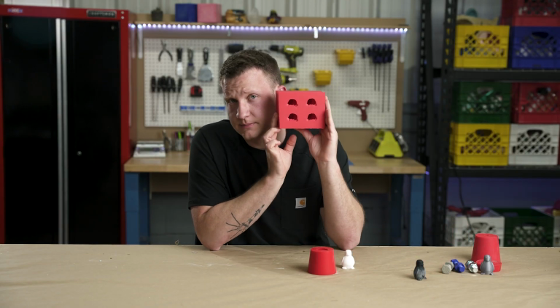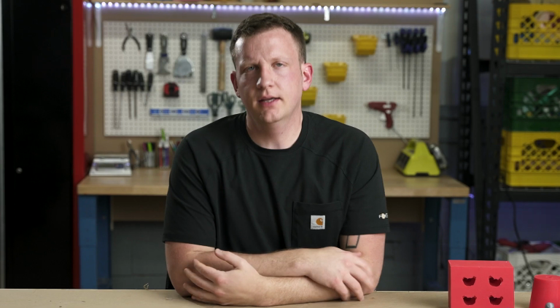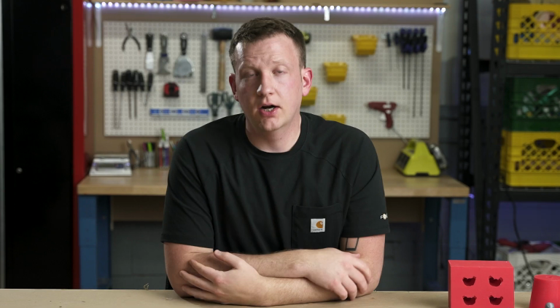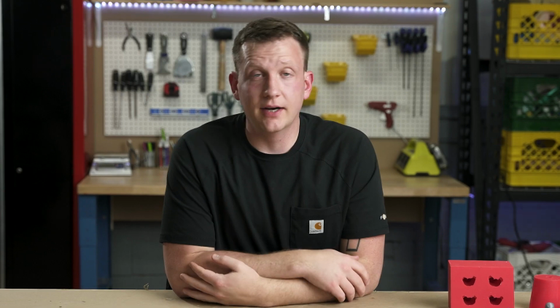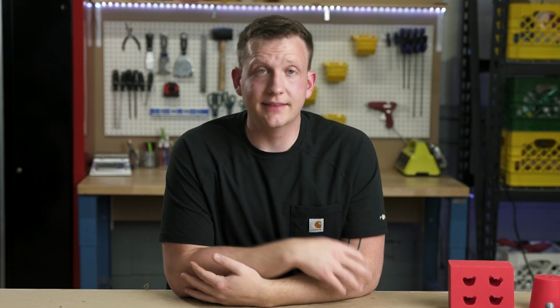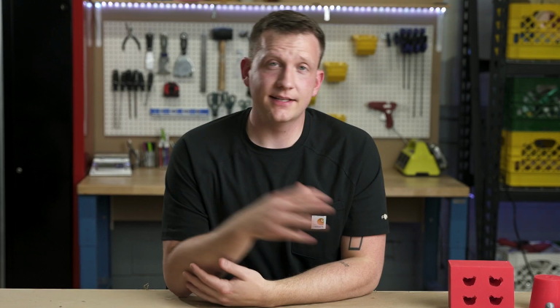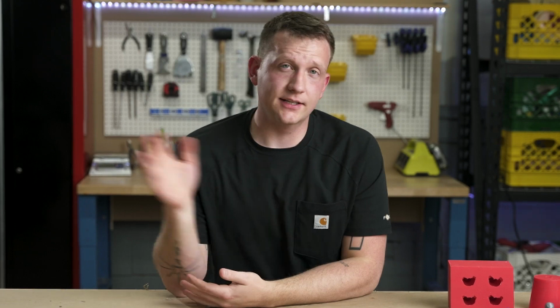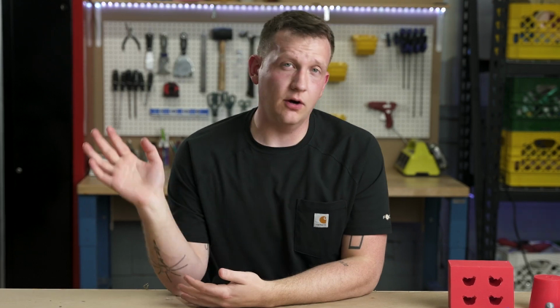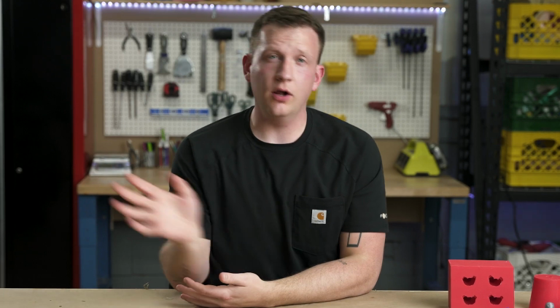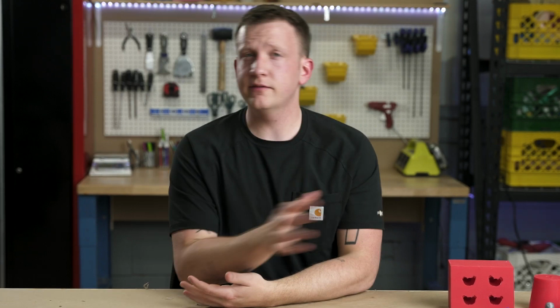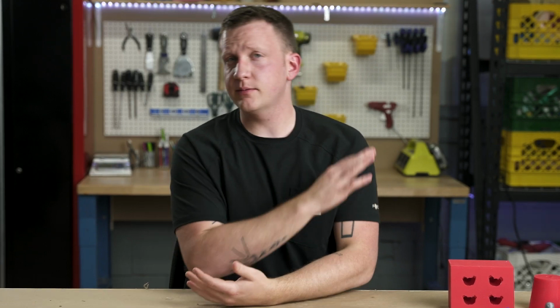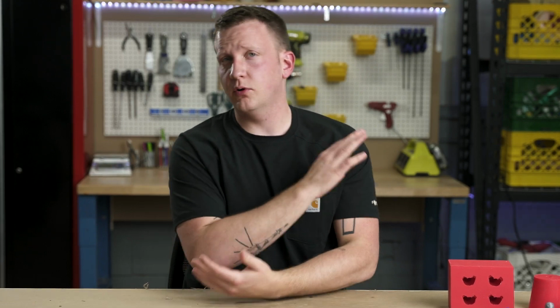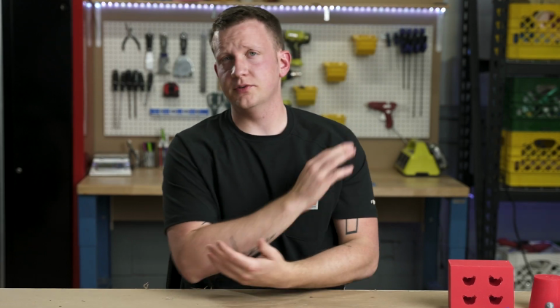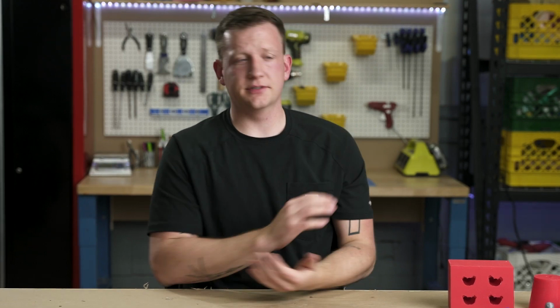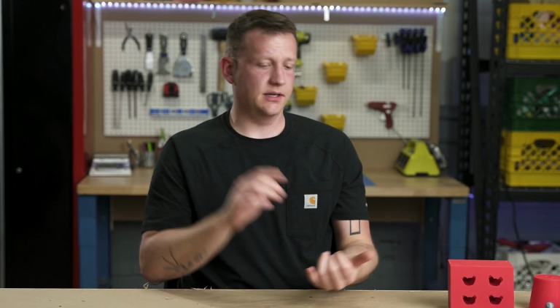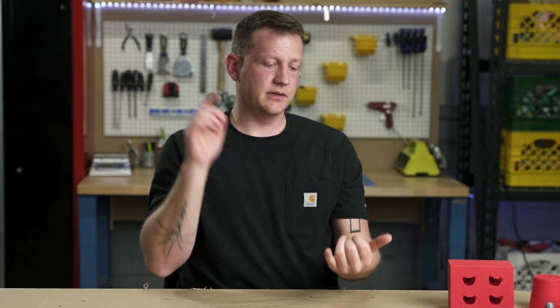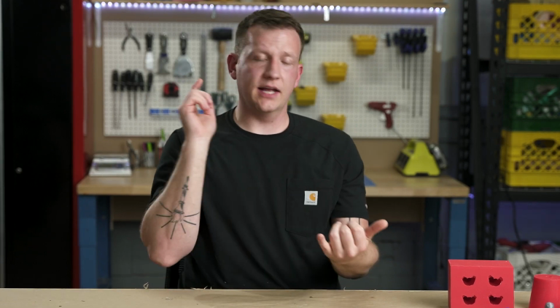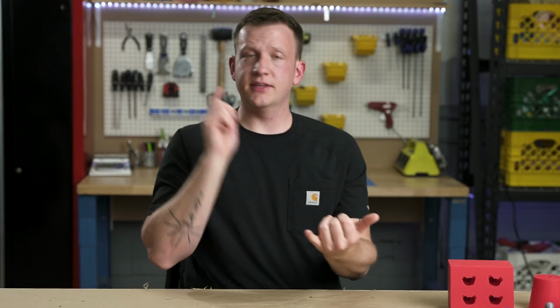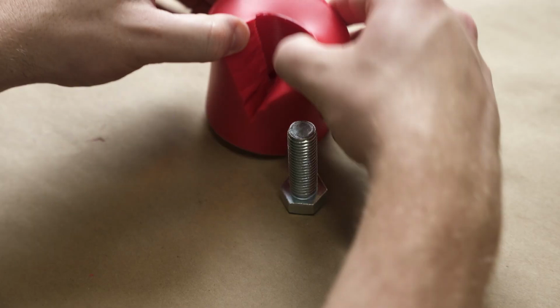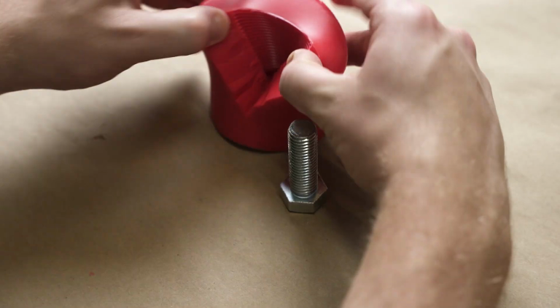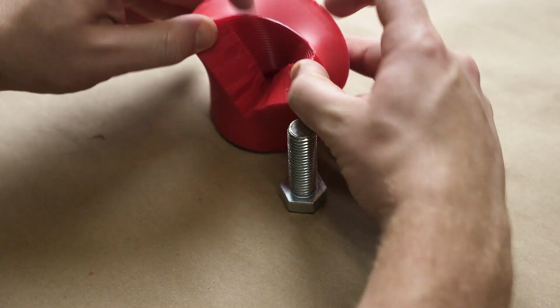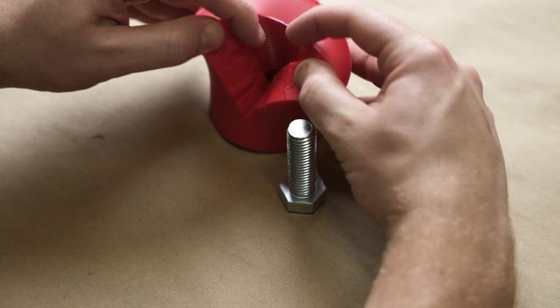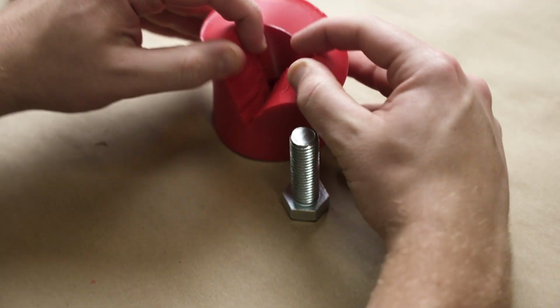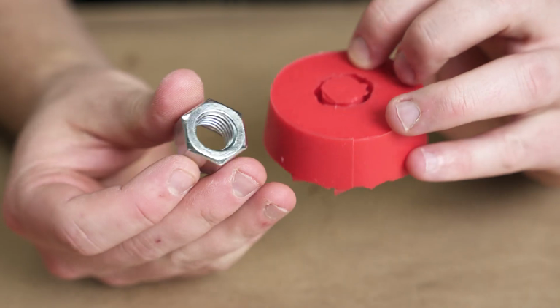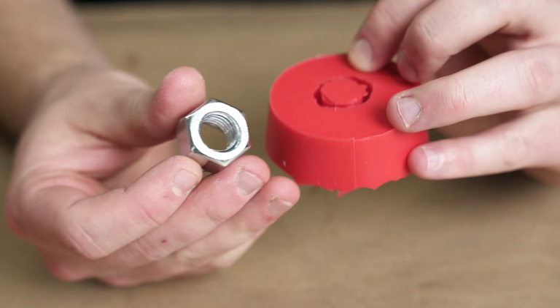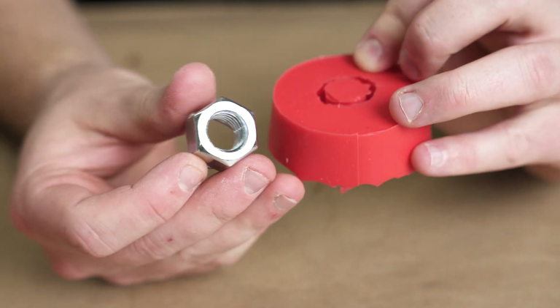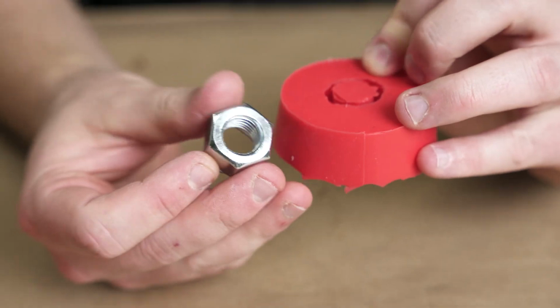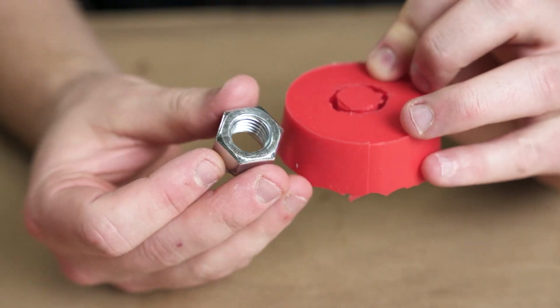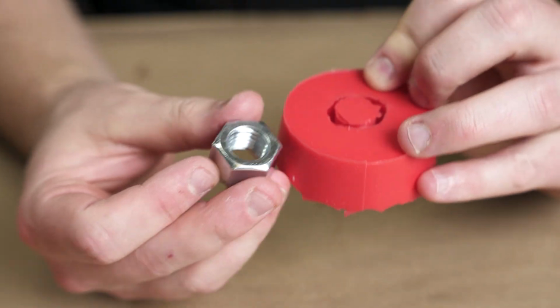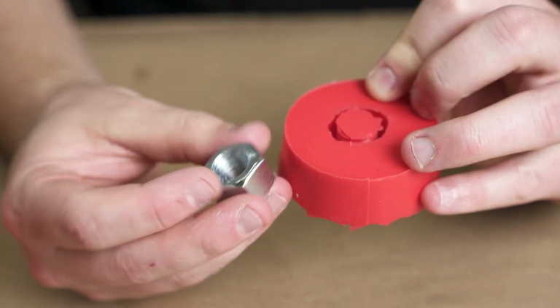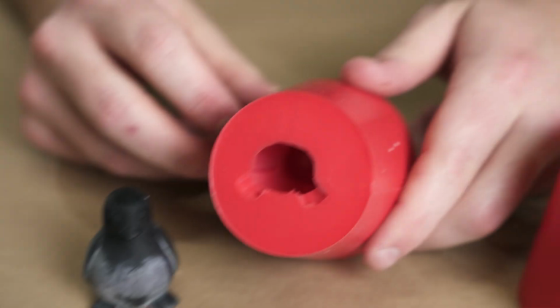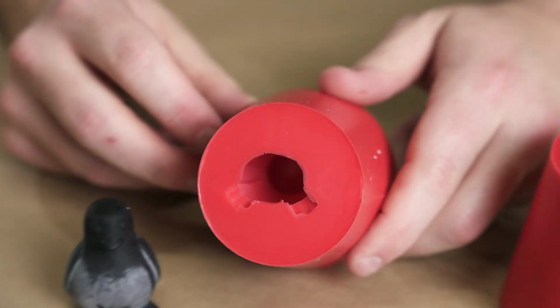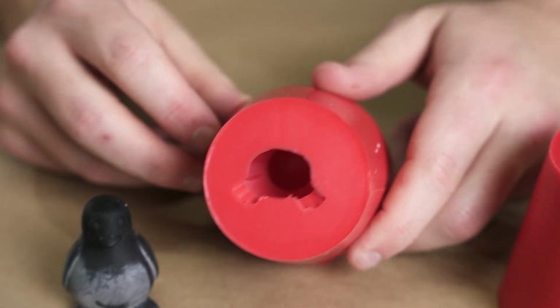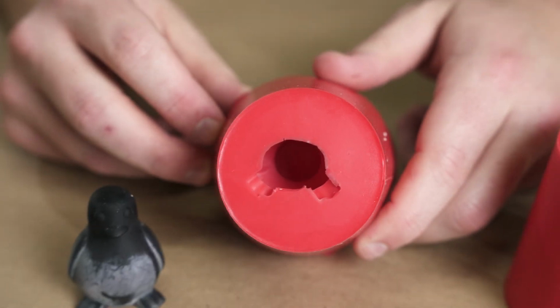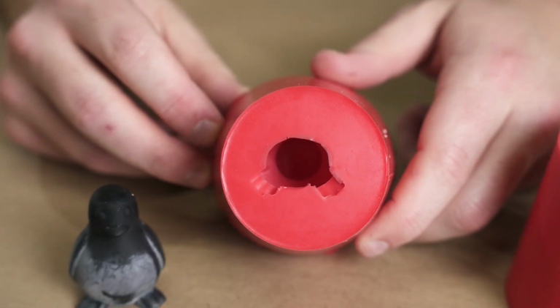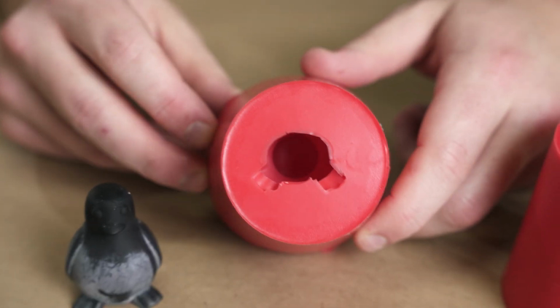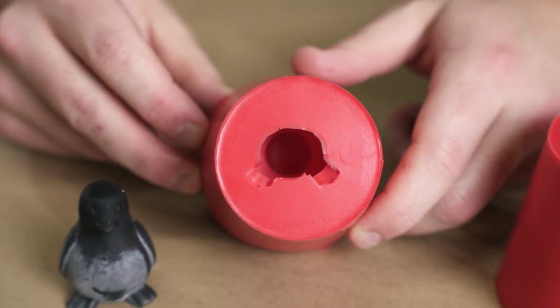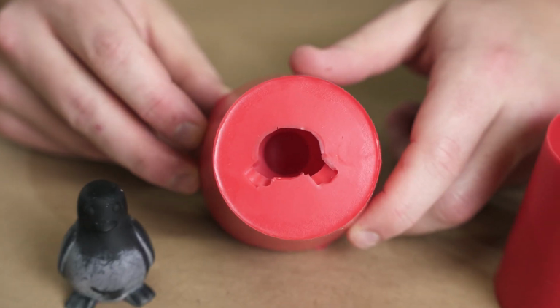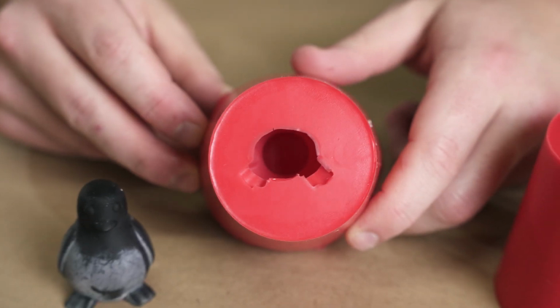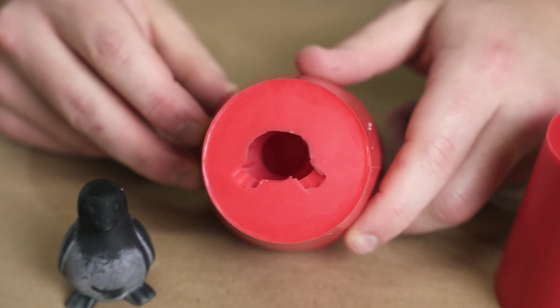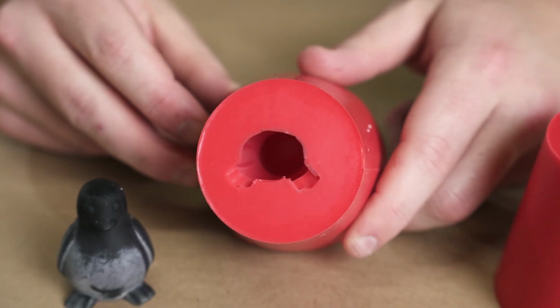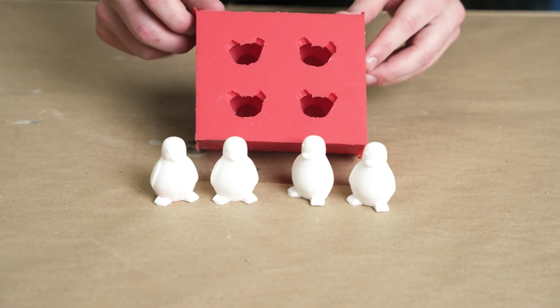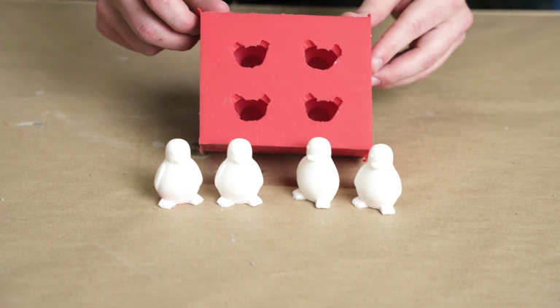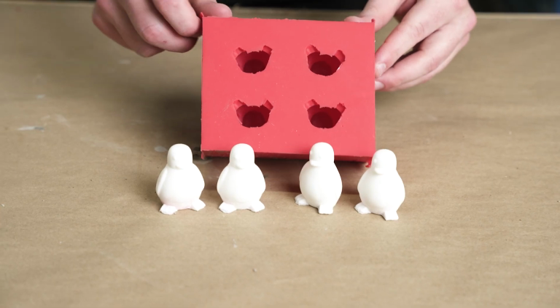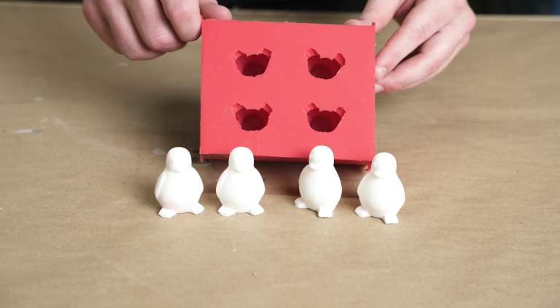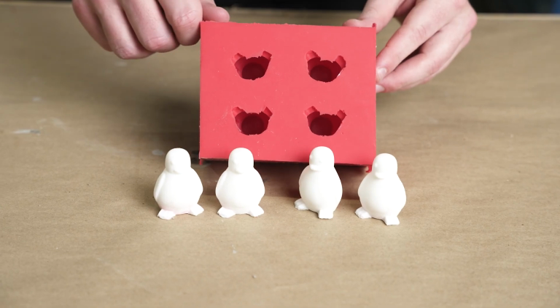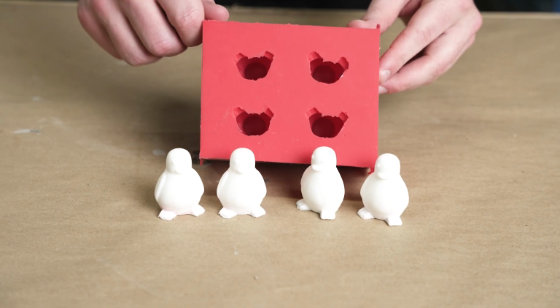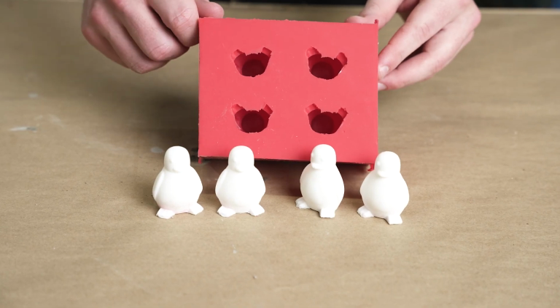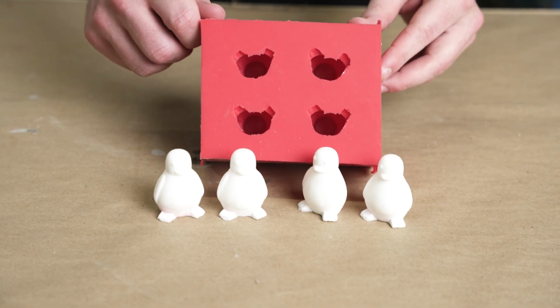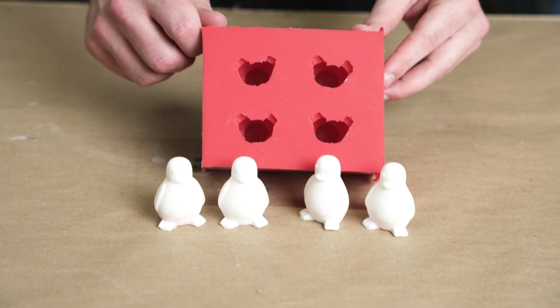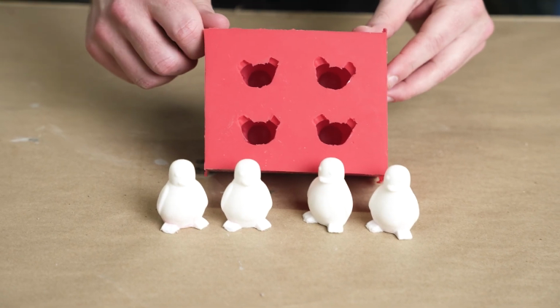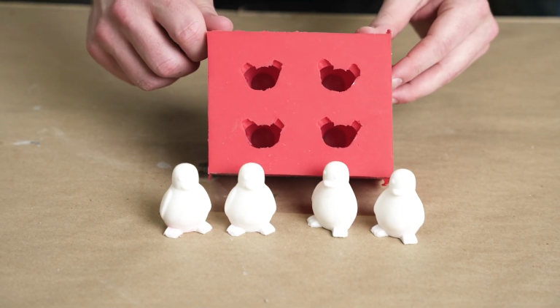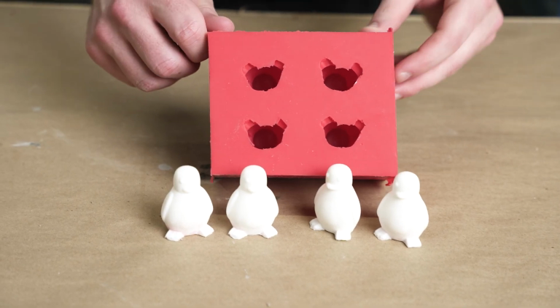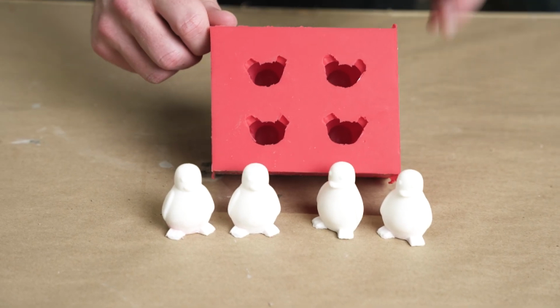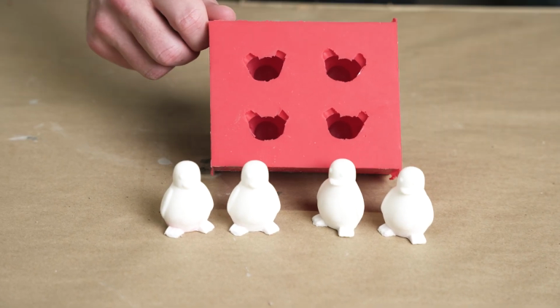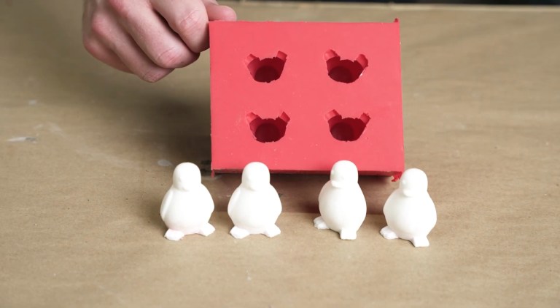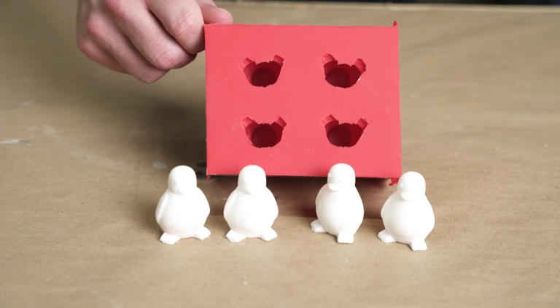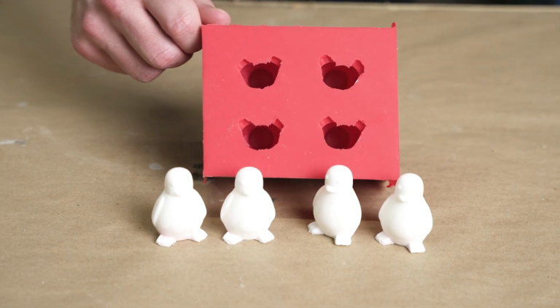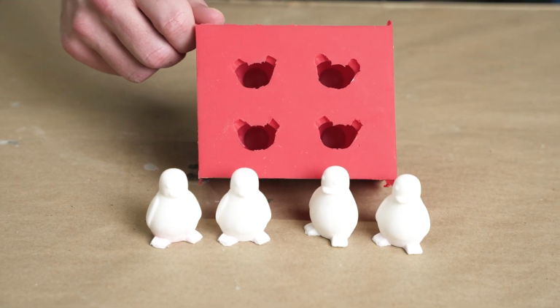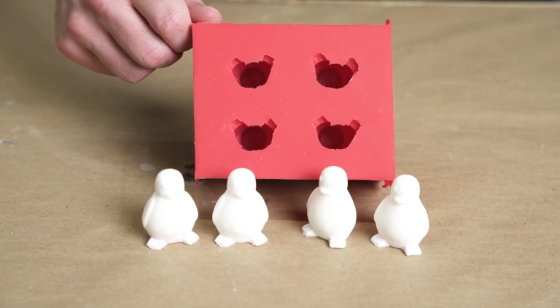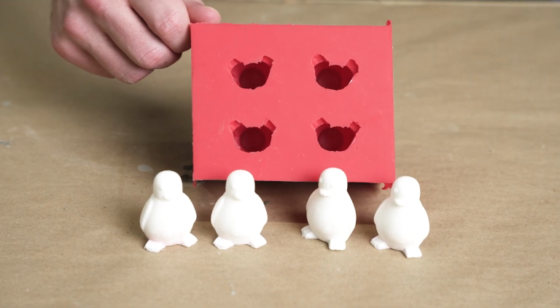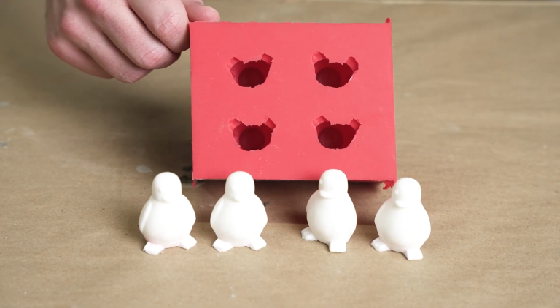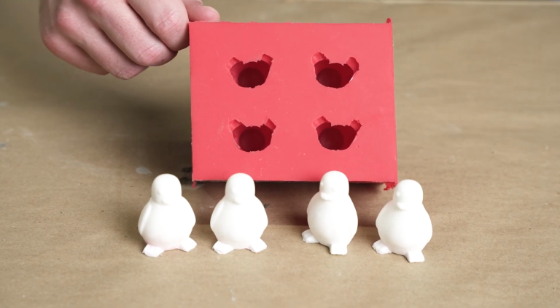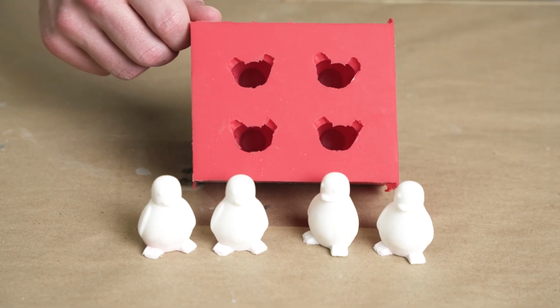All of our molds are done. We've got the bolt, the nut, the individual penguin, and the gang mold of multiple penguins. So let's start casting.